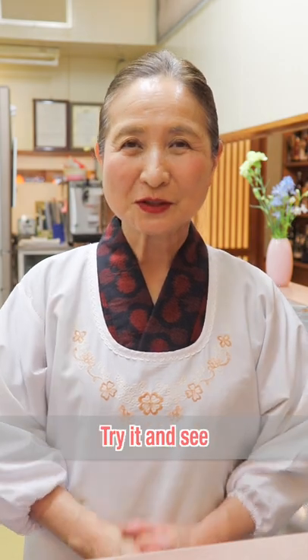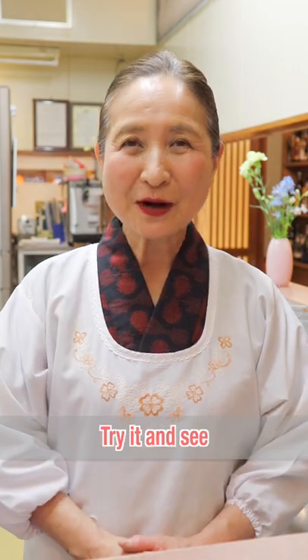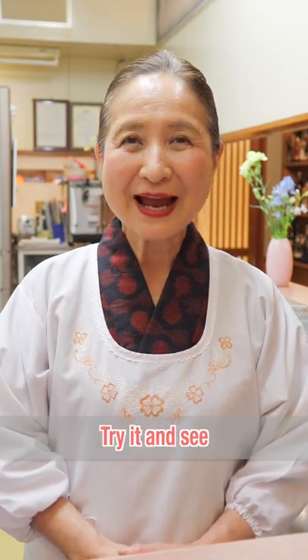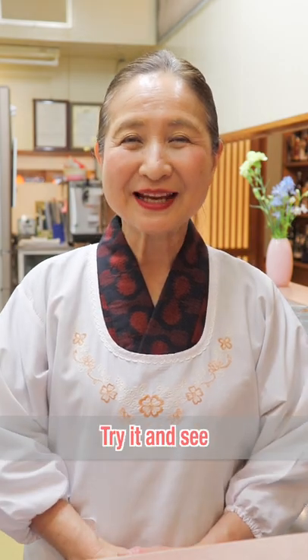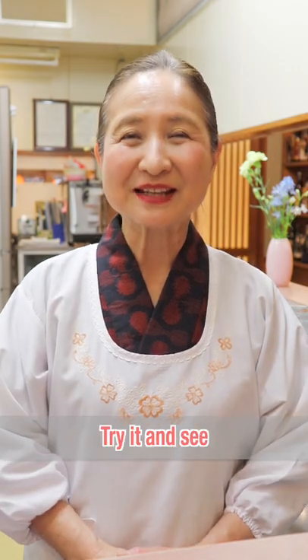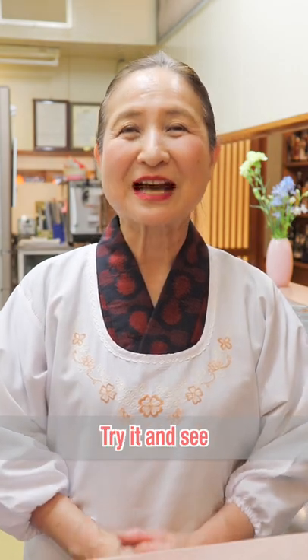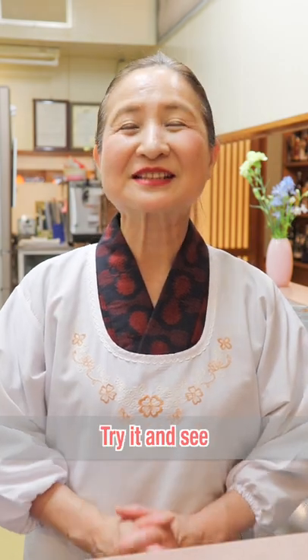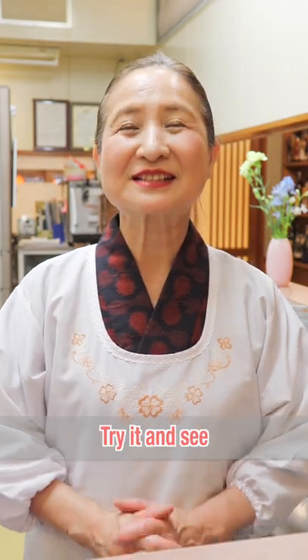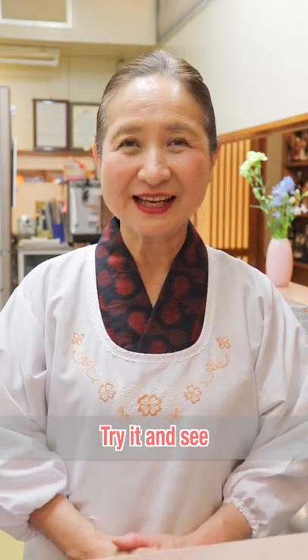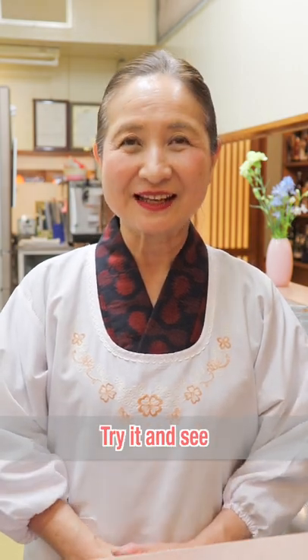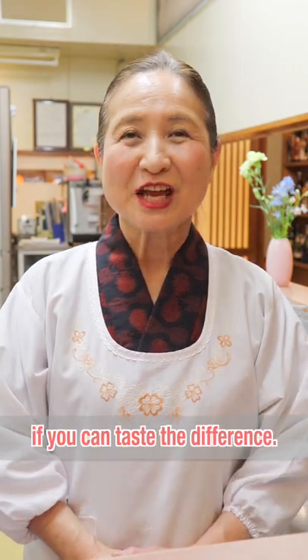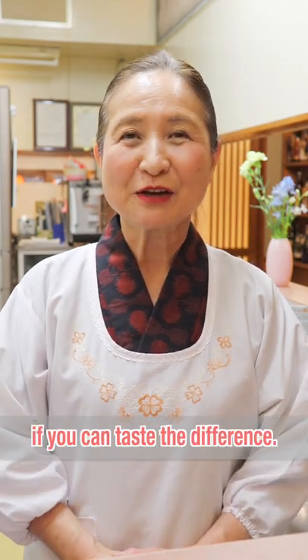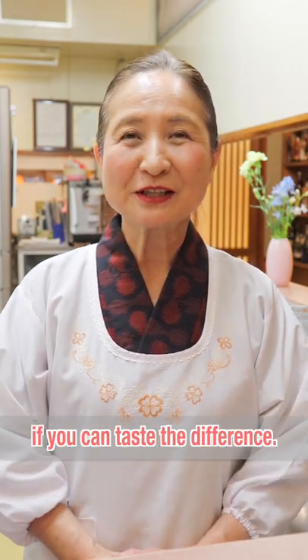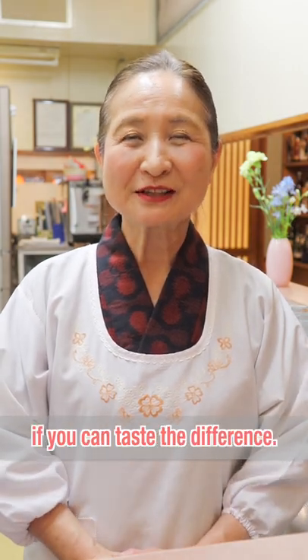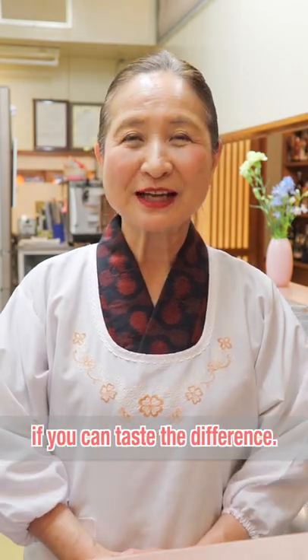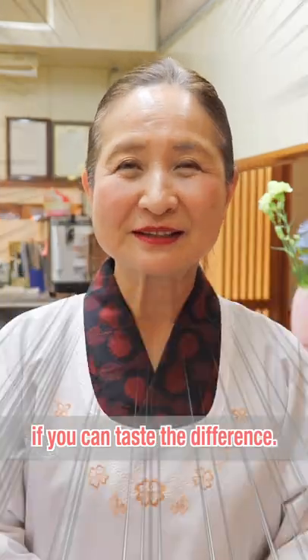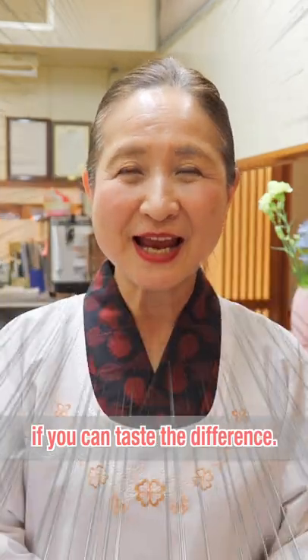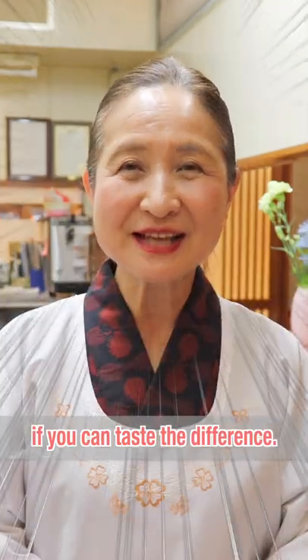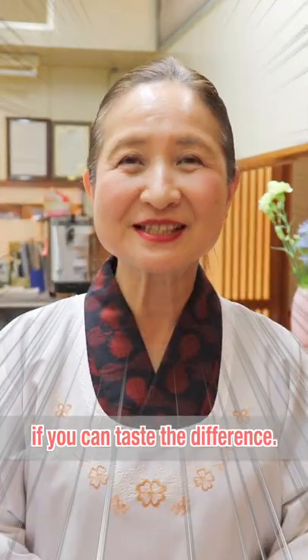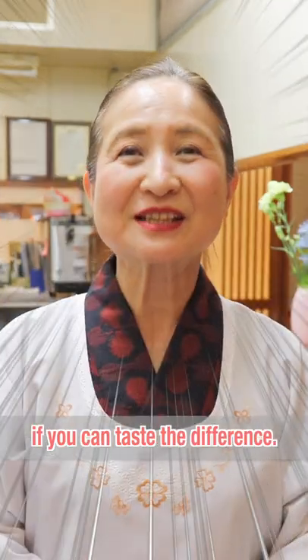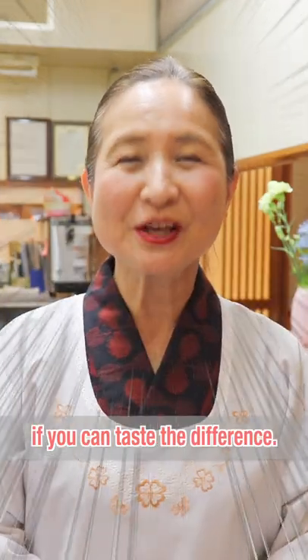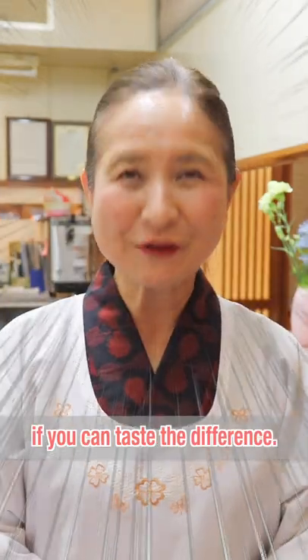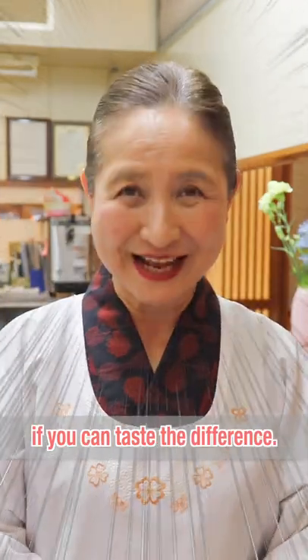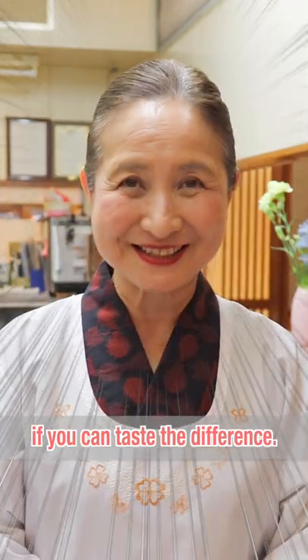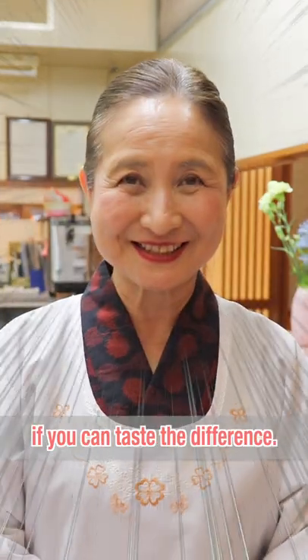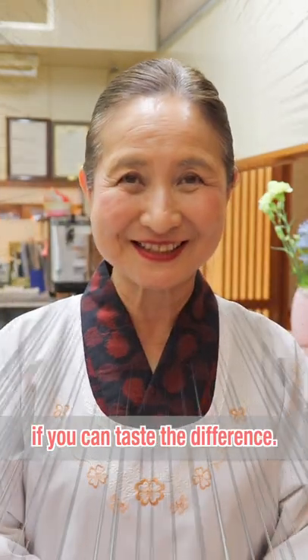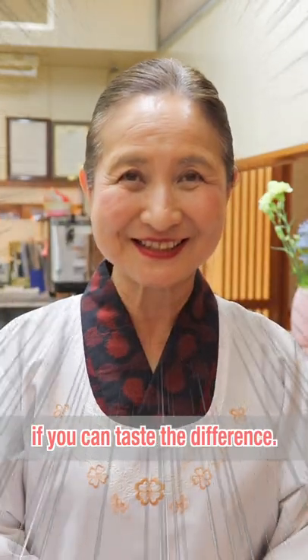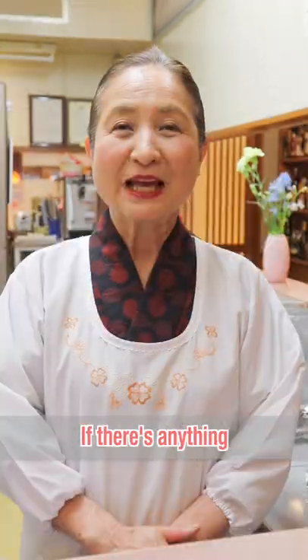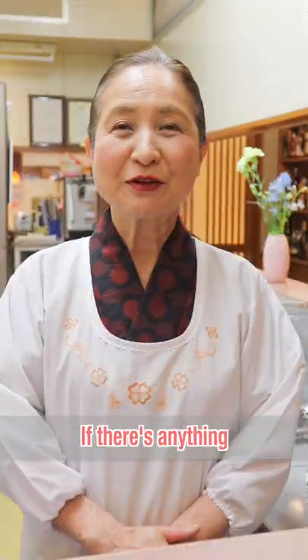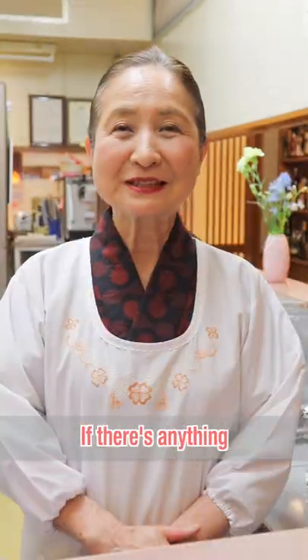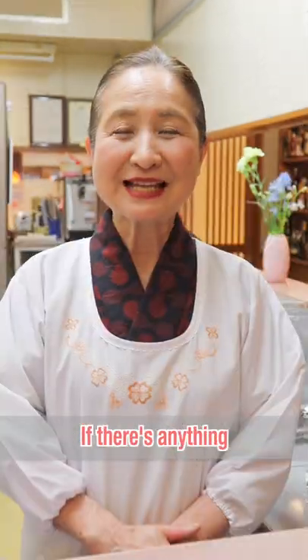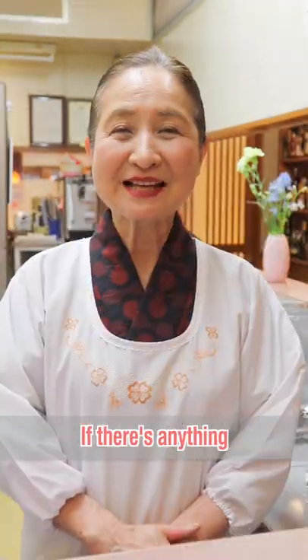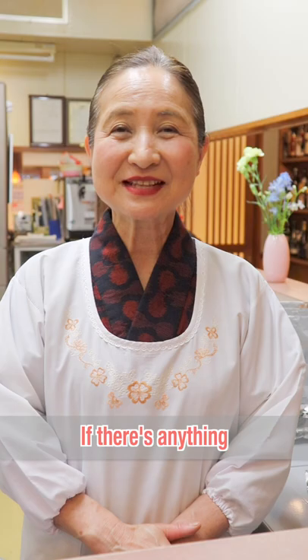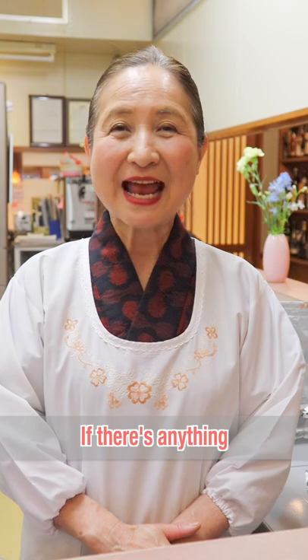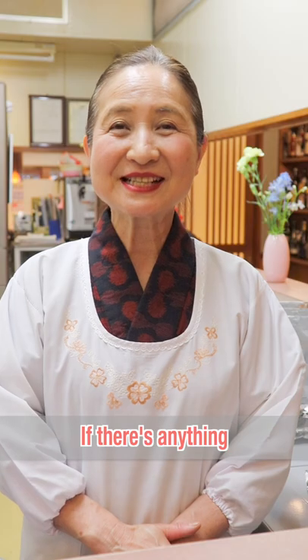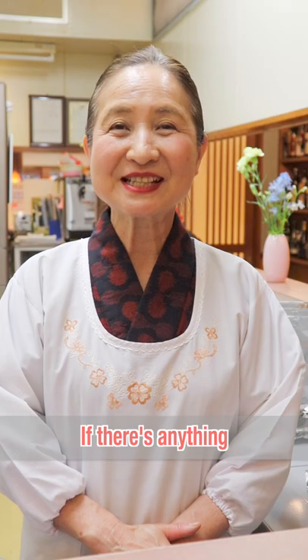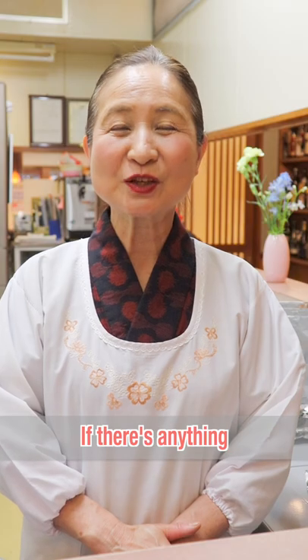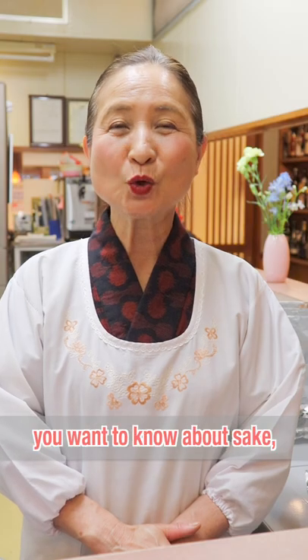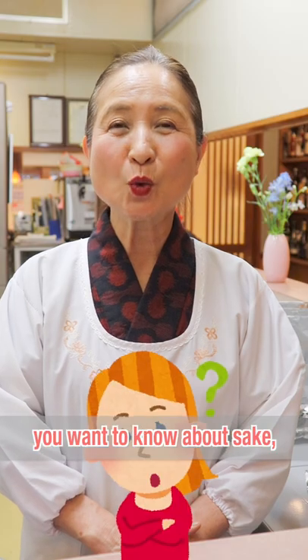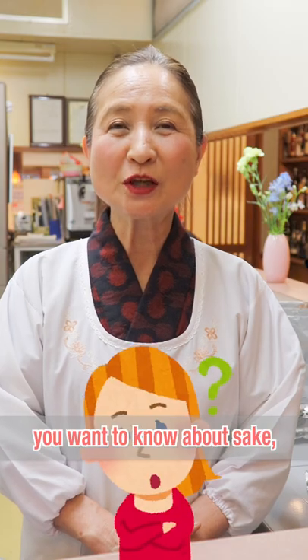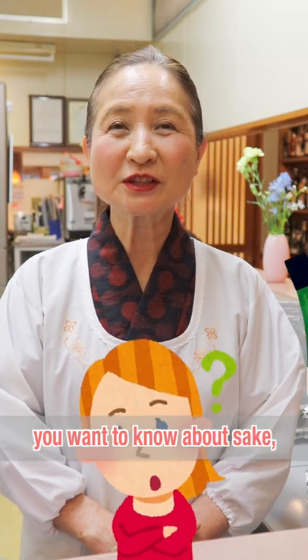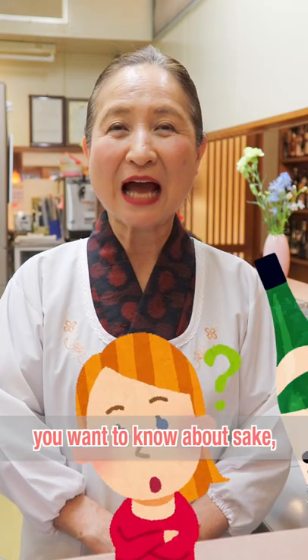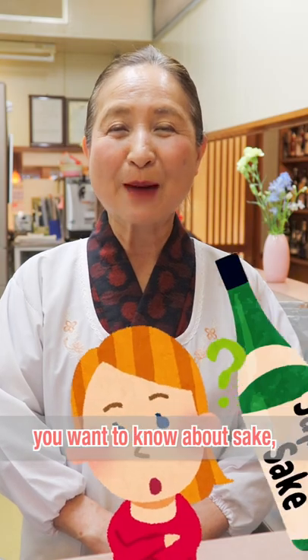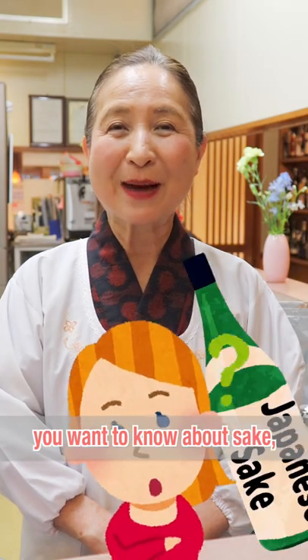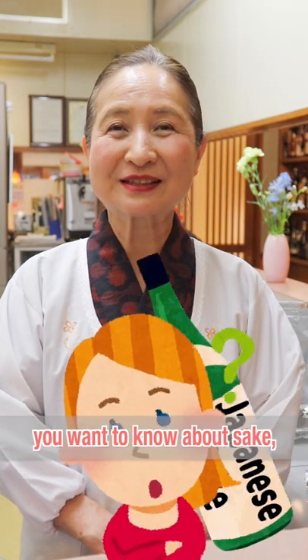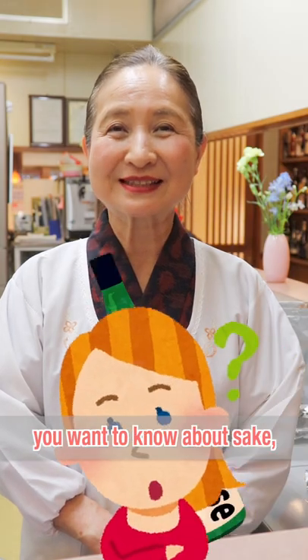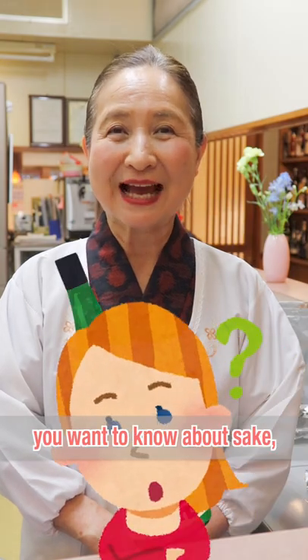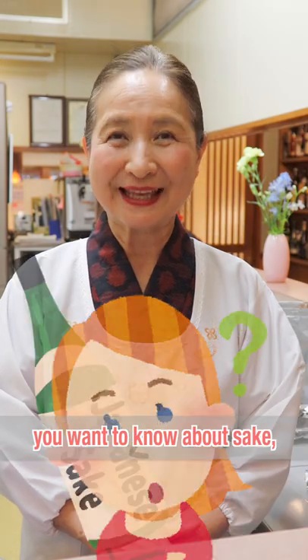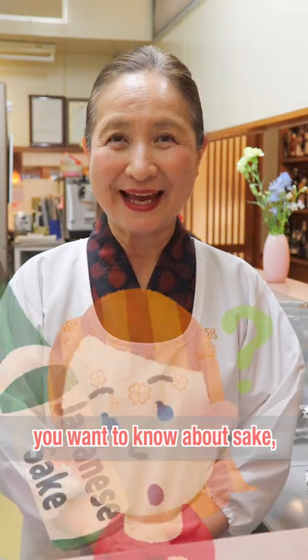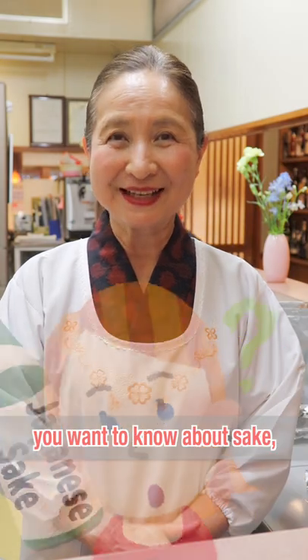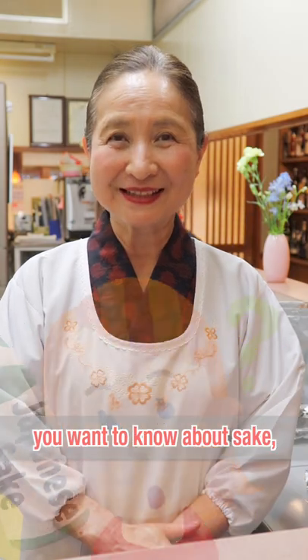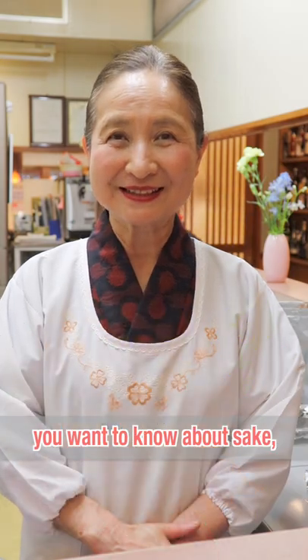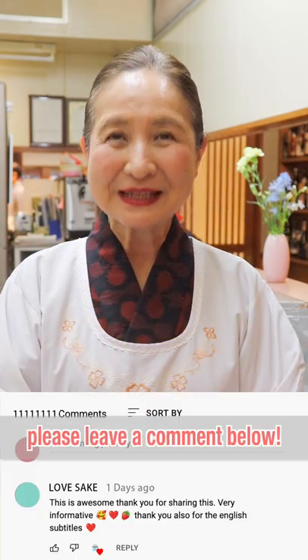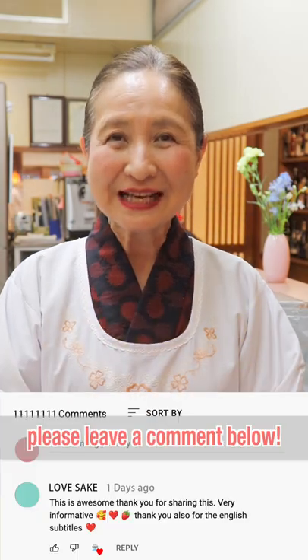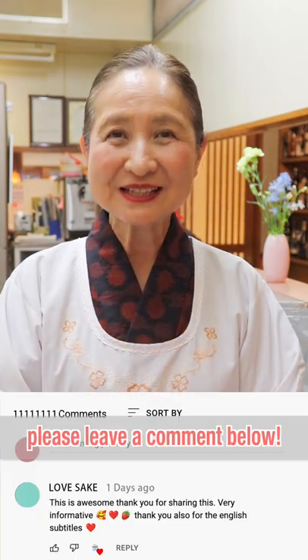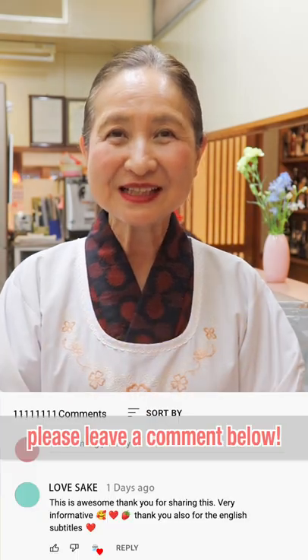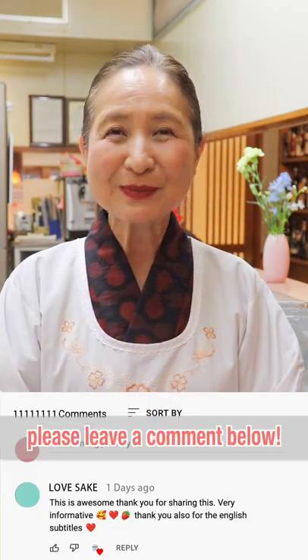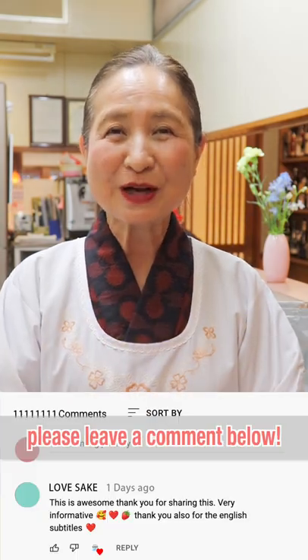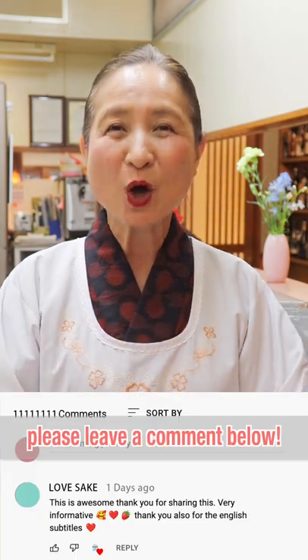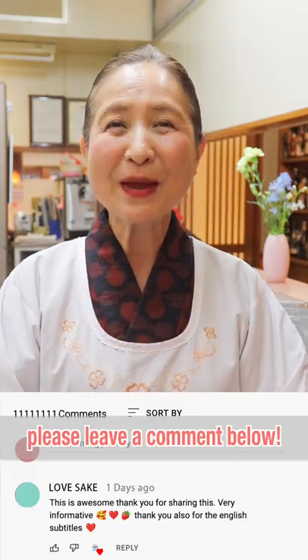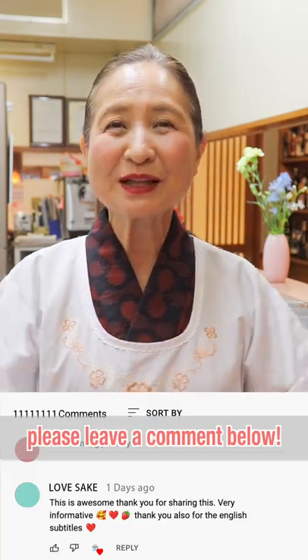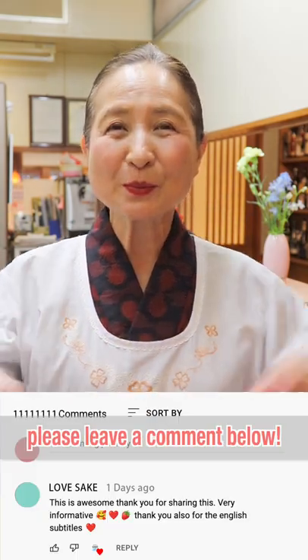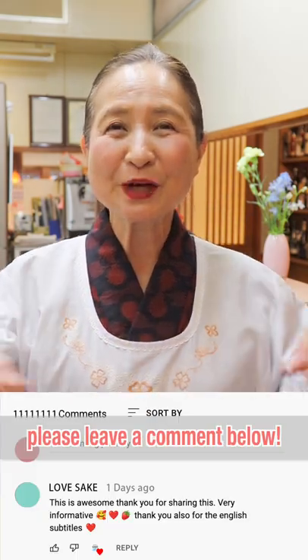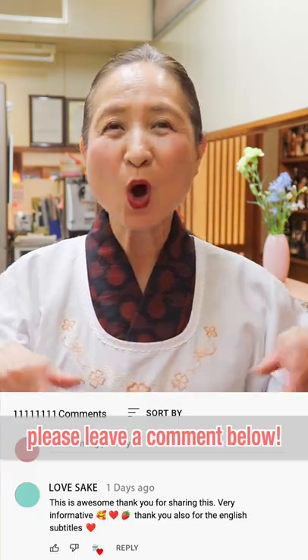Try it and see if you can taste the difference. If there's anything you want to know about sake, please leave a comment below.